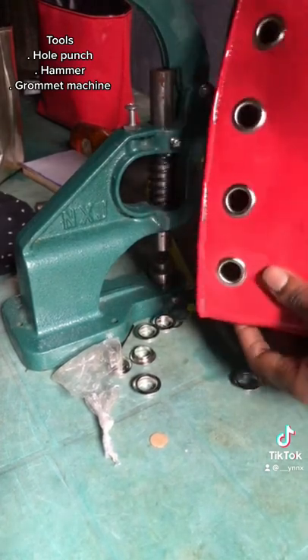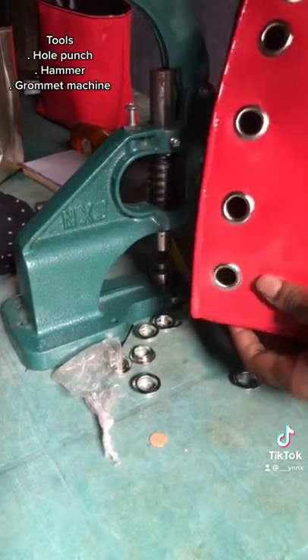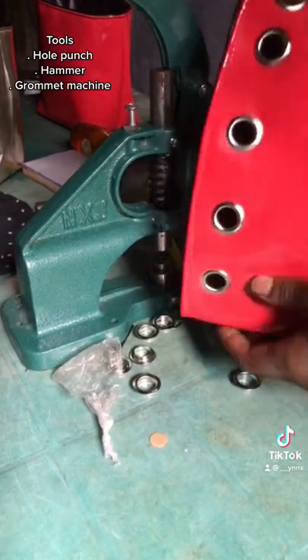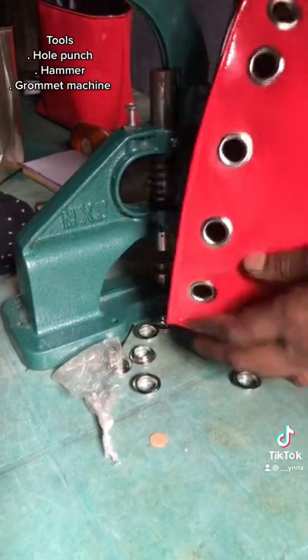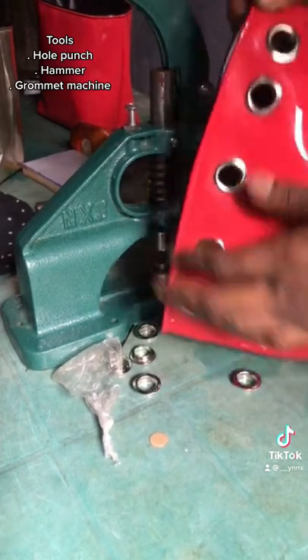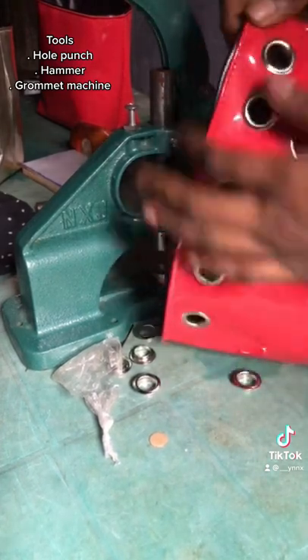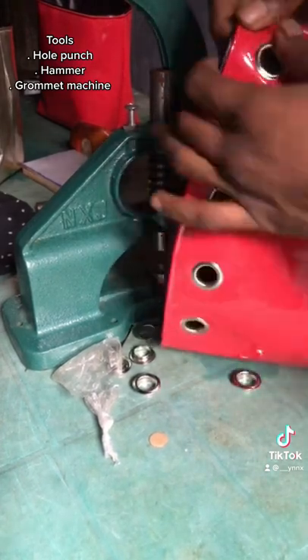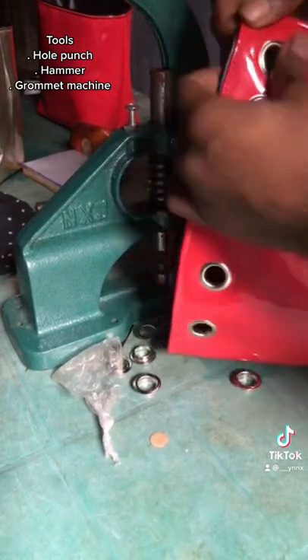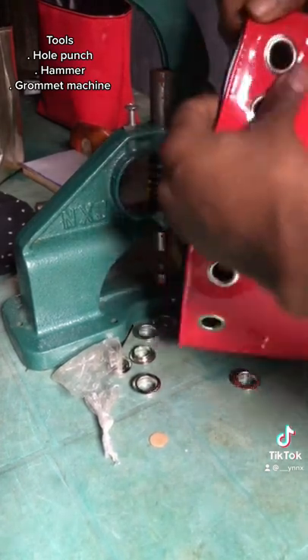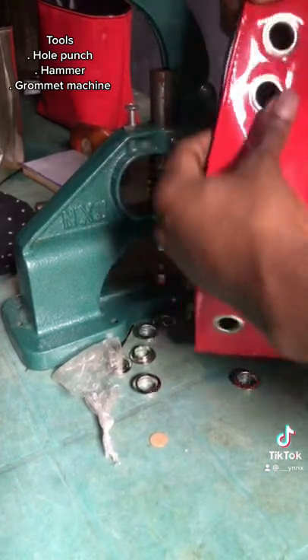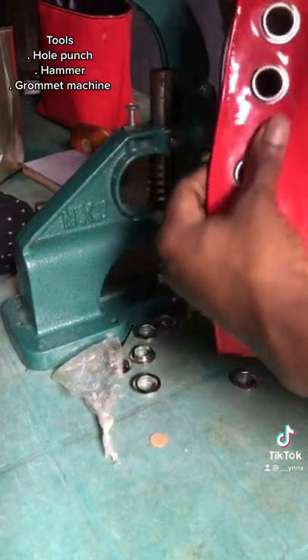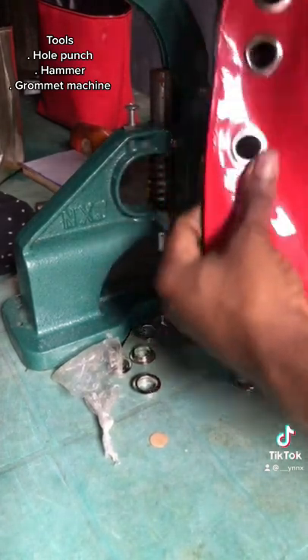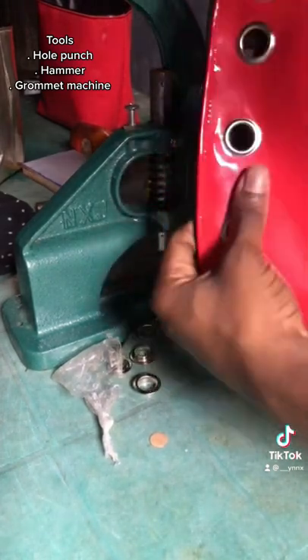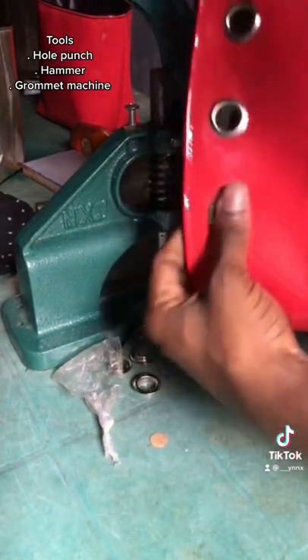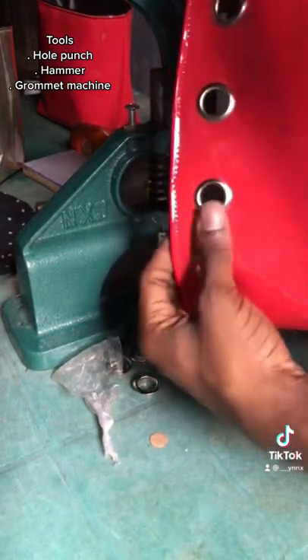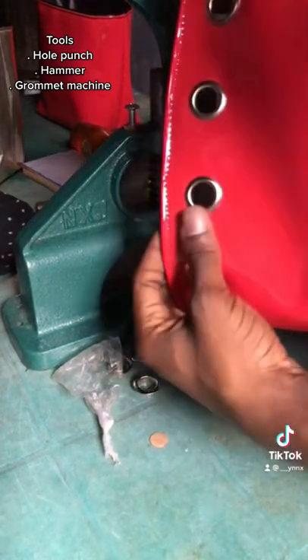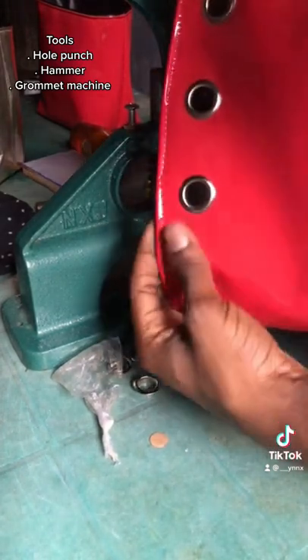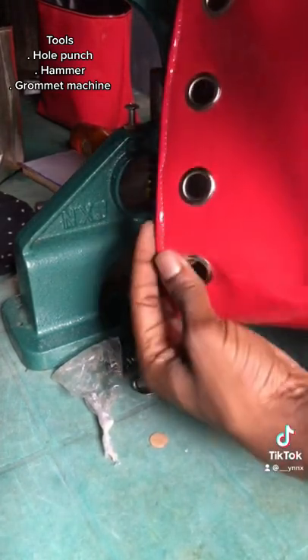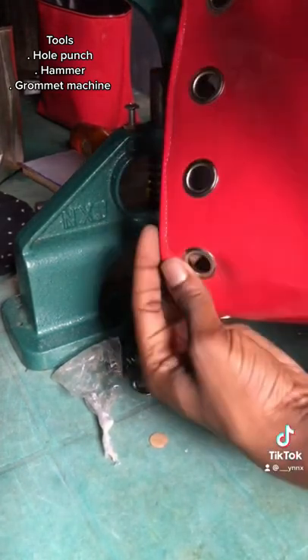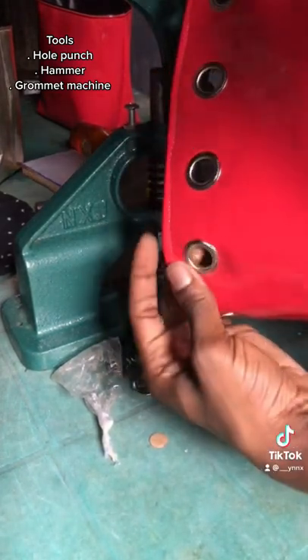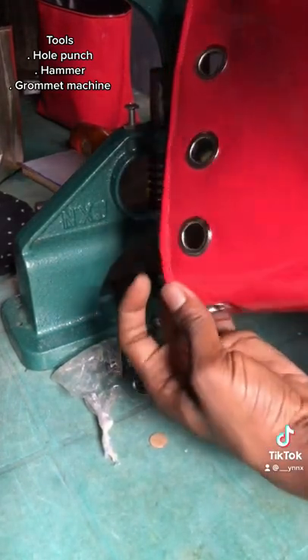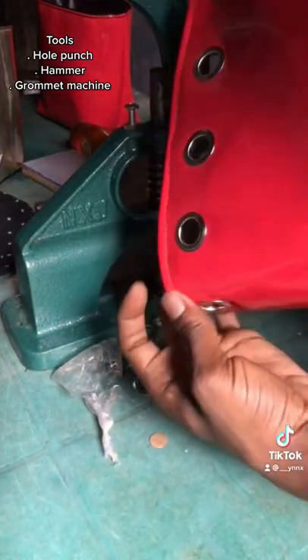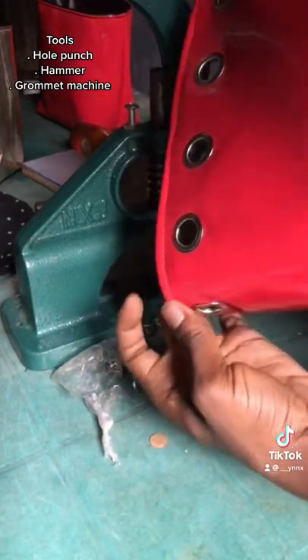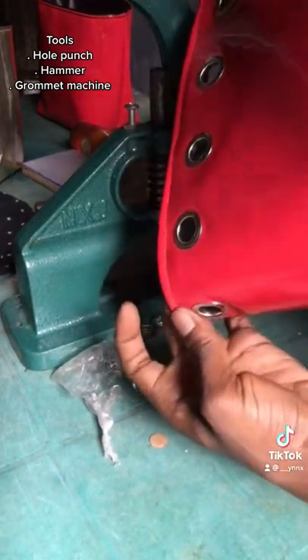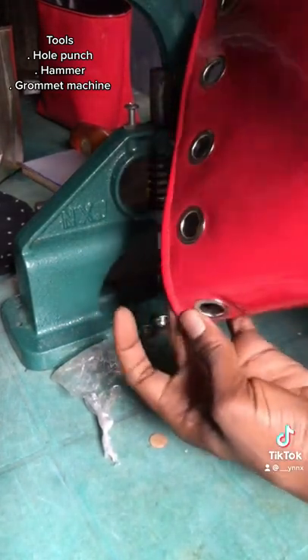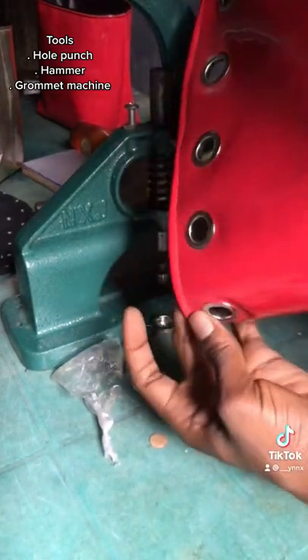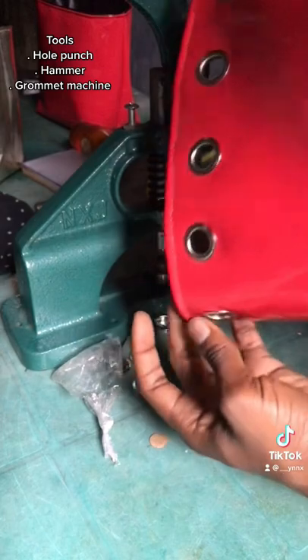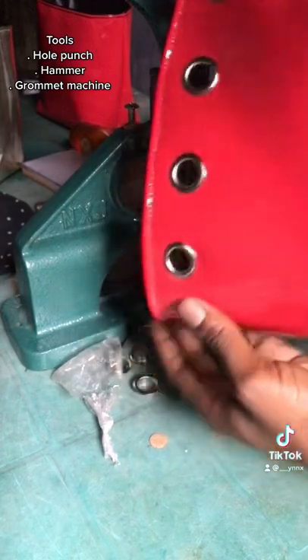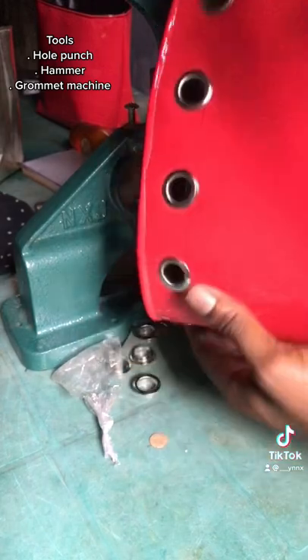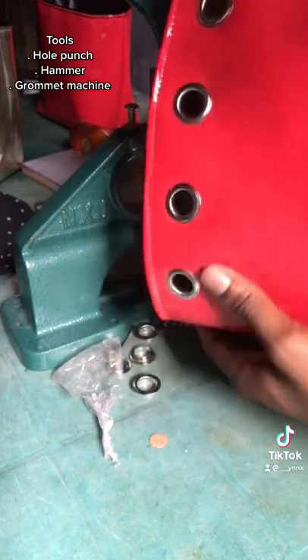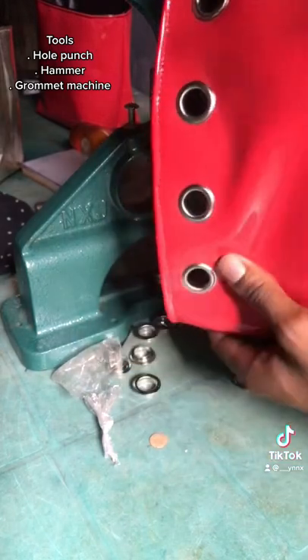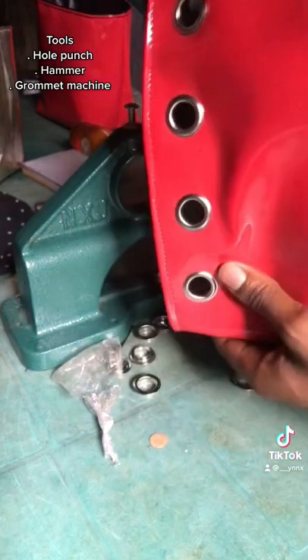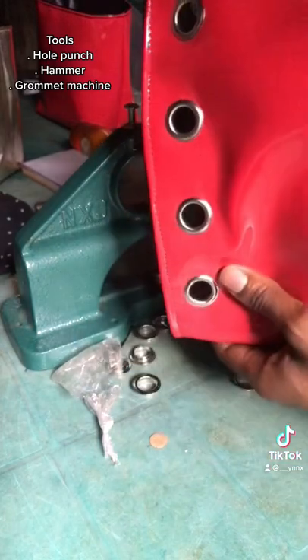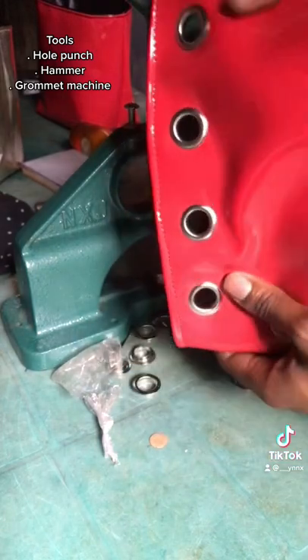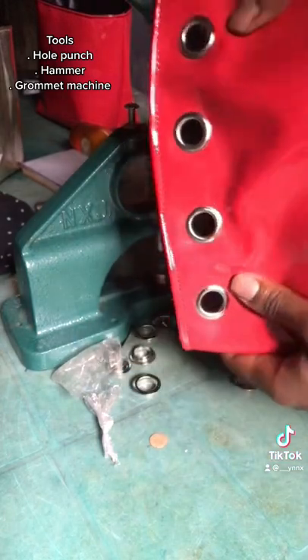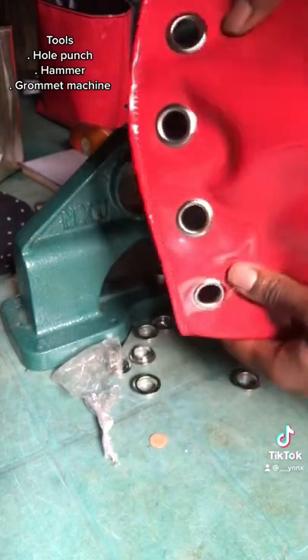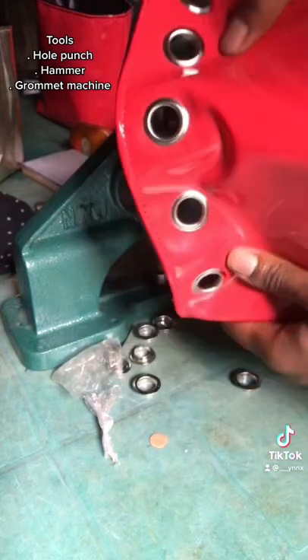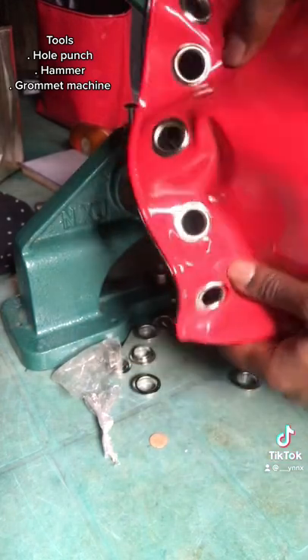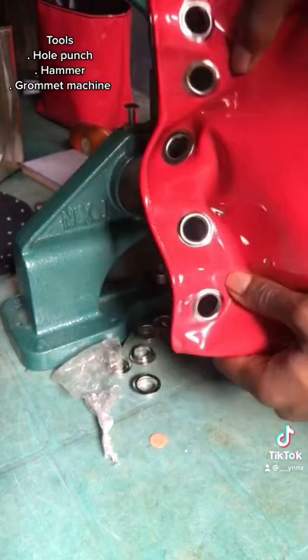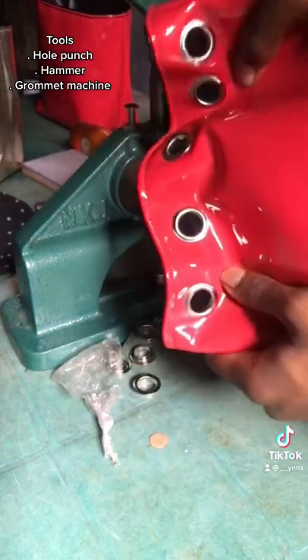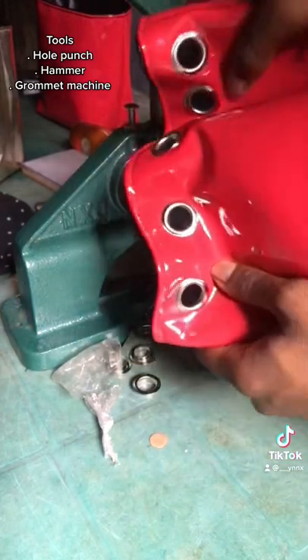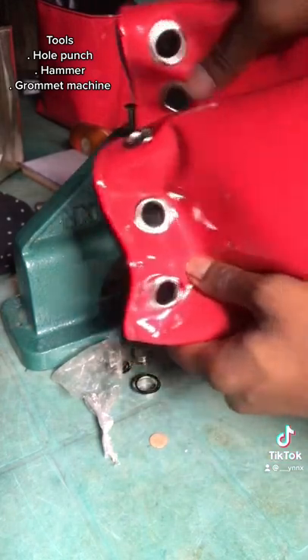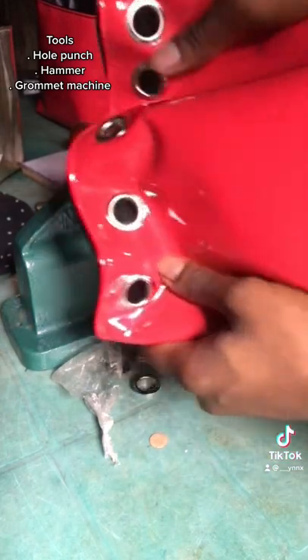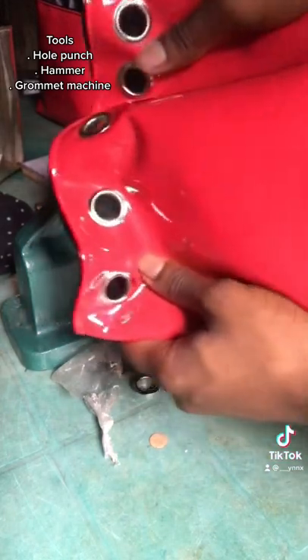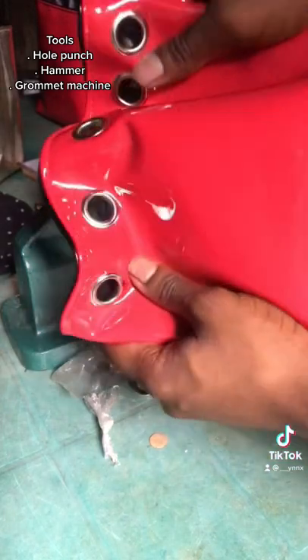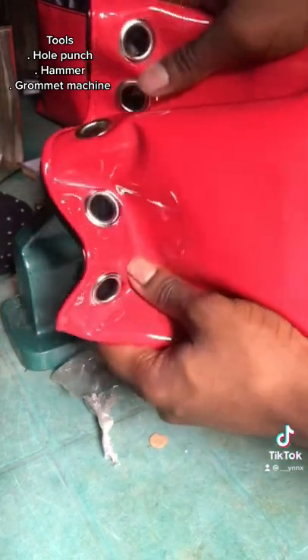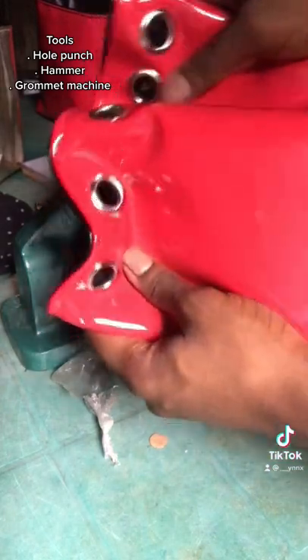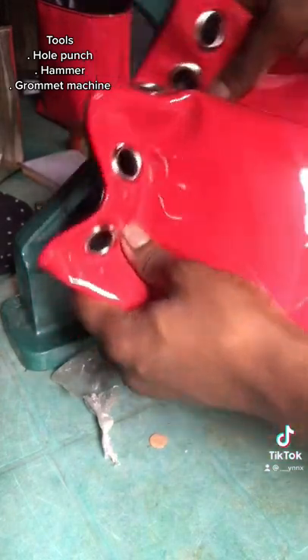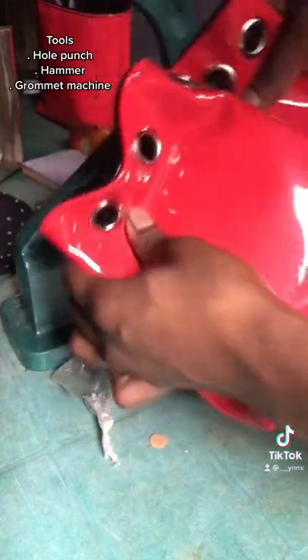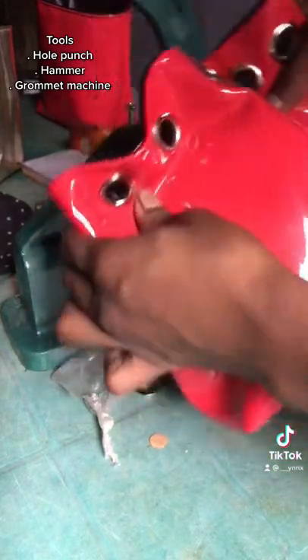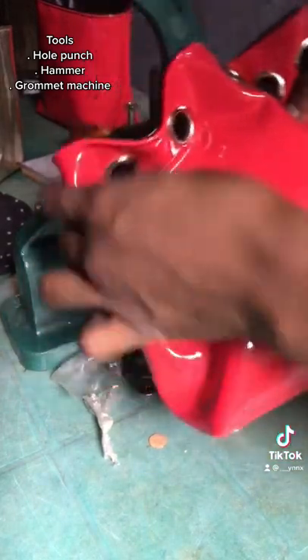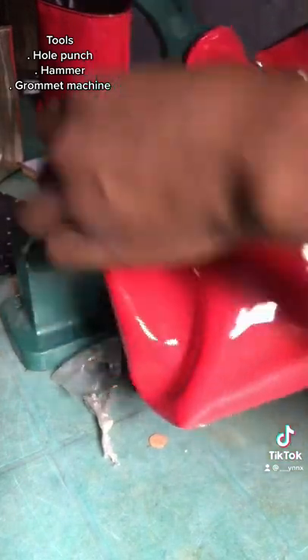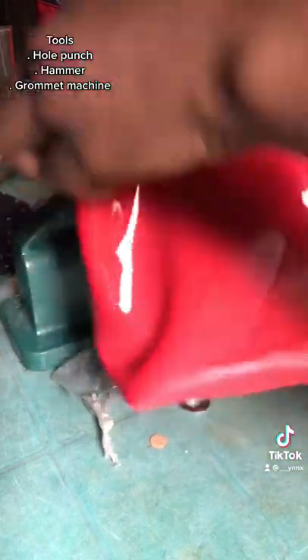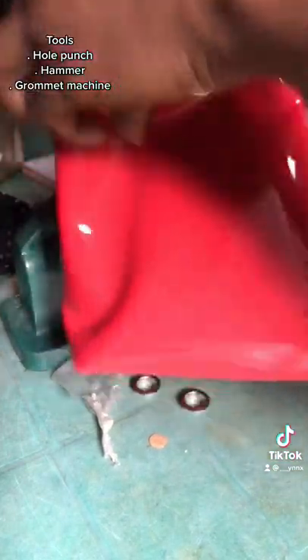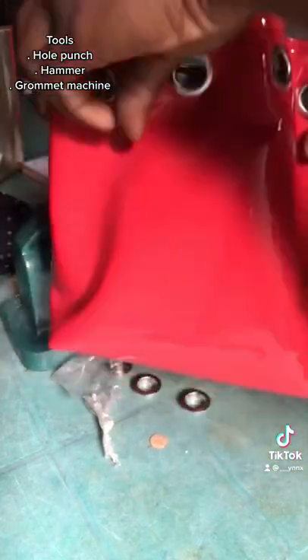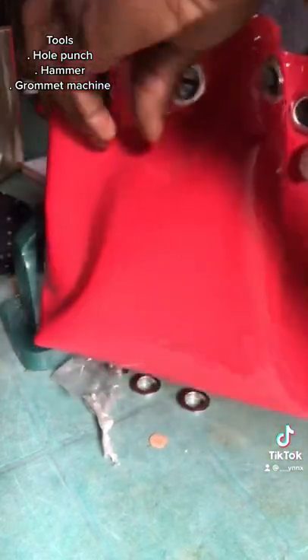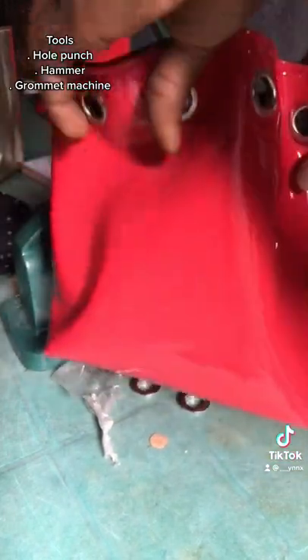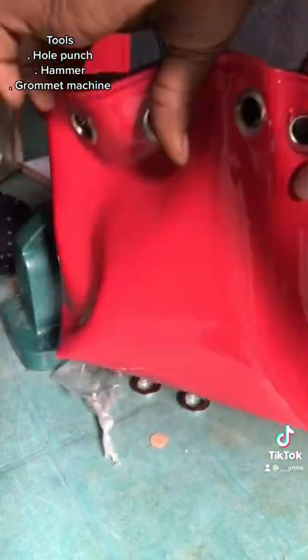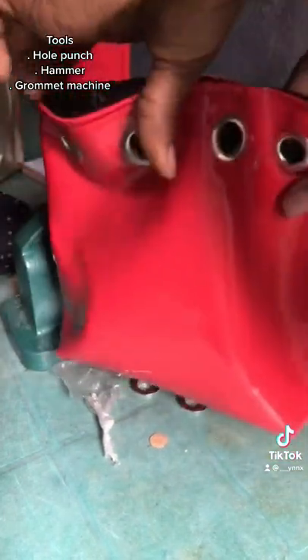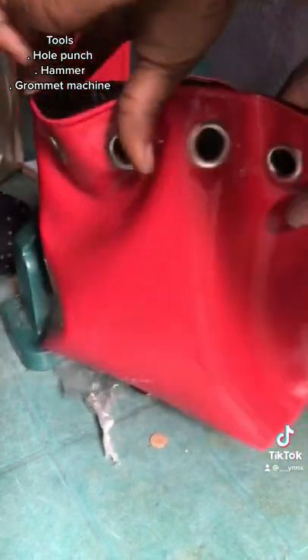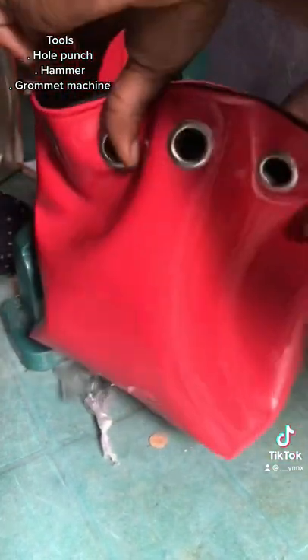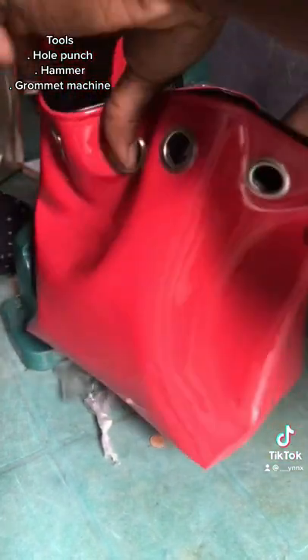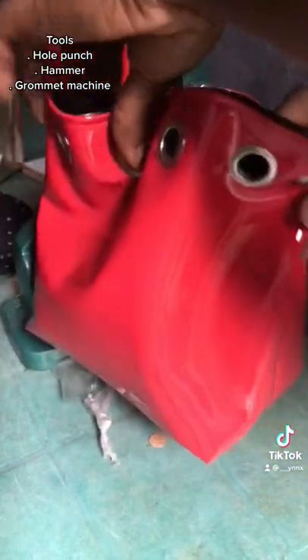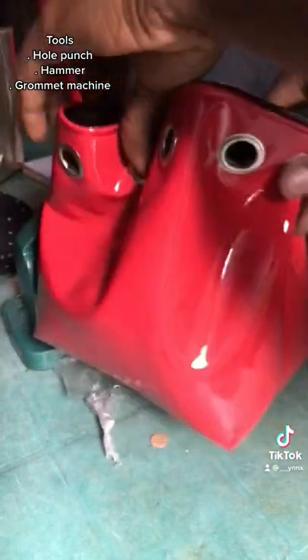I know you've seen this kind of stuff on a bag before and you're probably wondering how we got there. This is how.